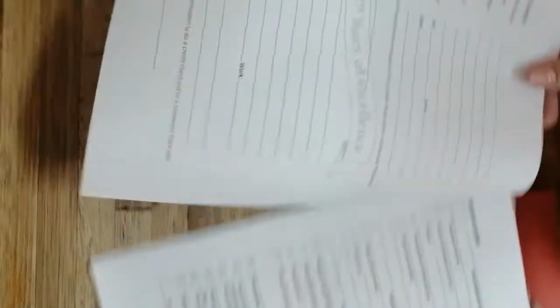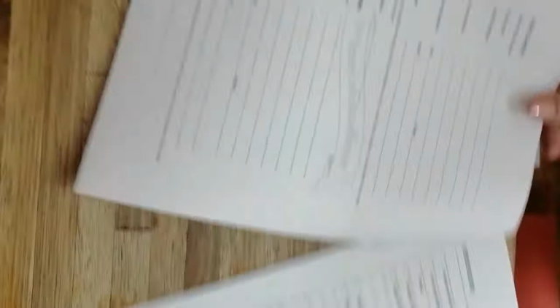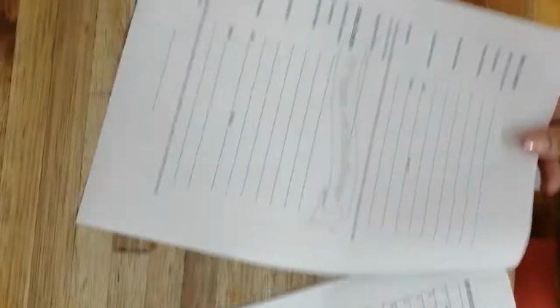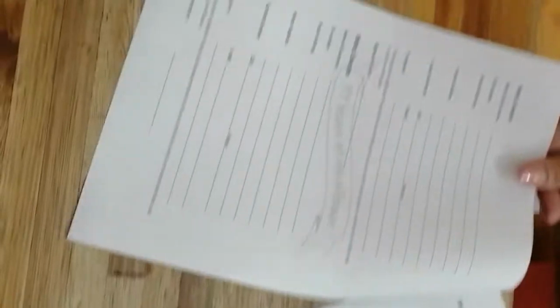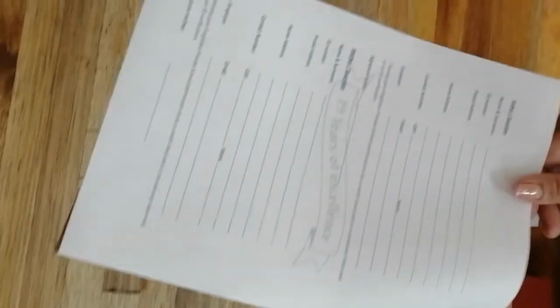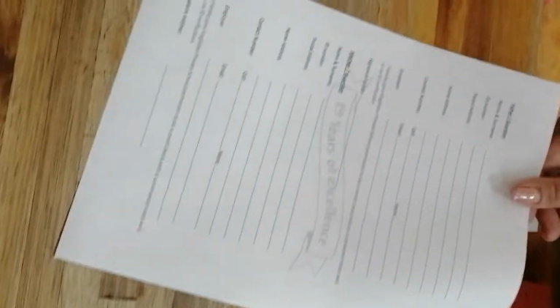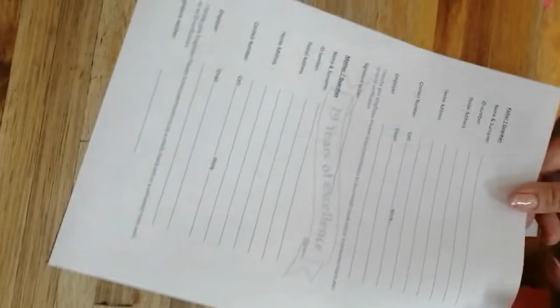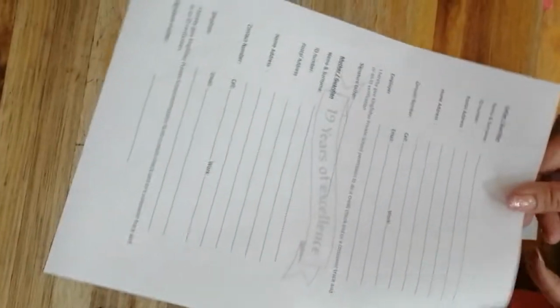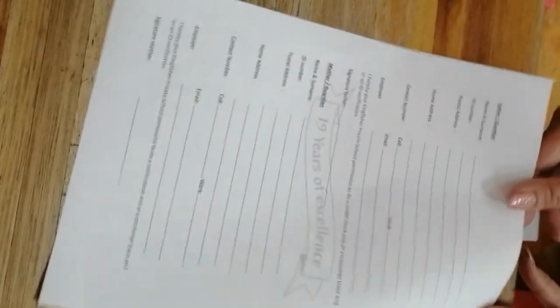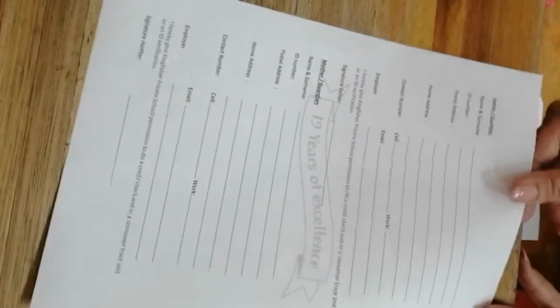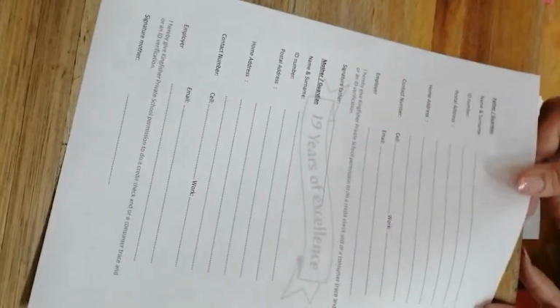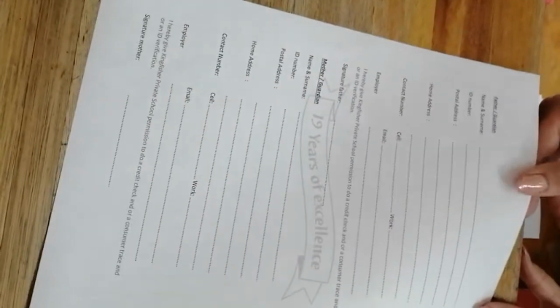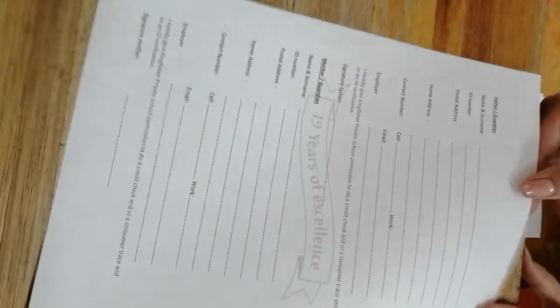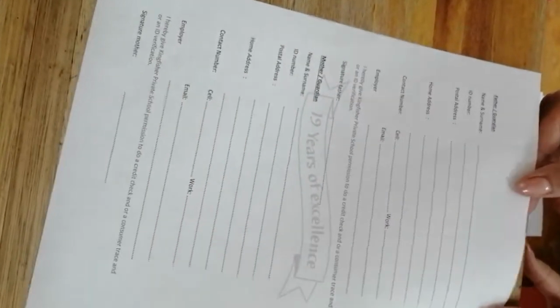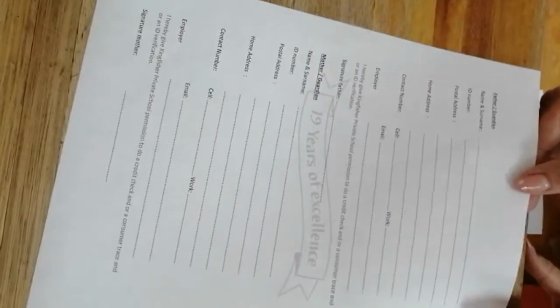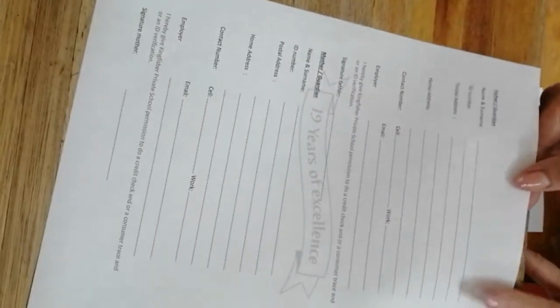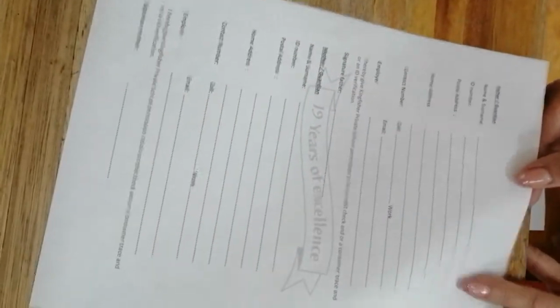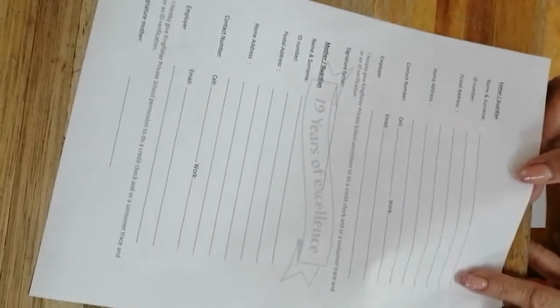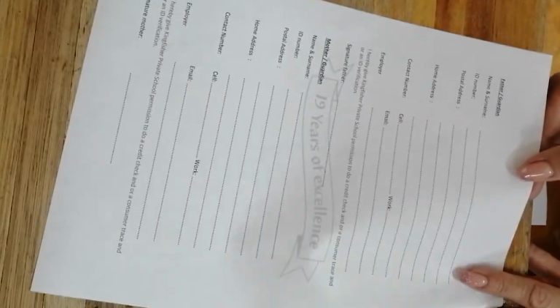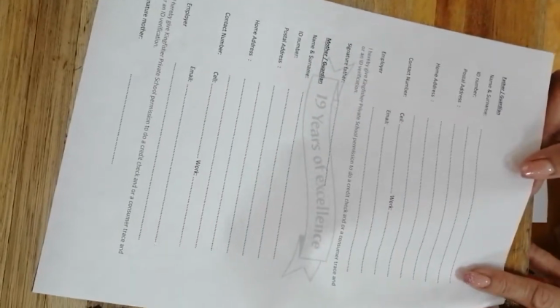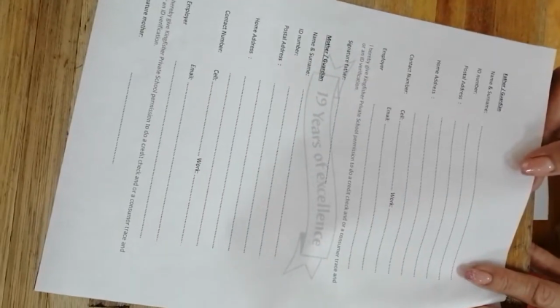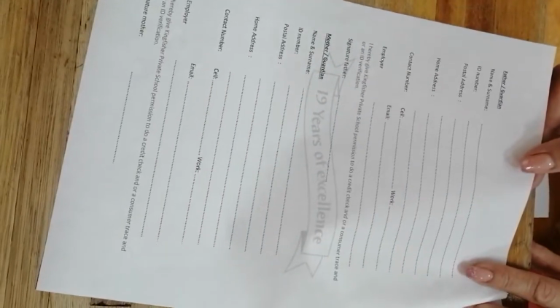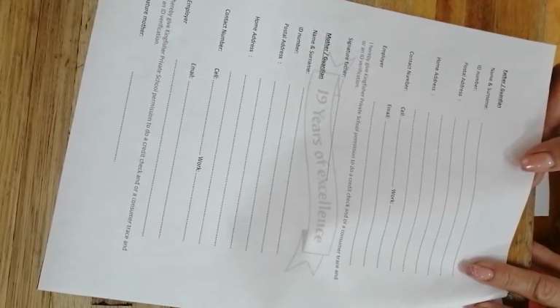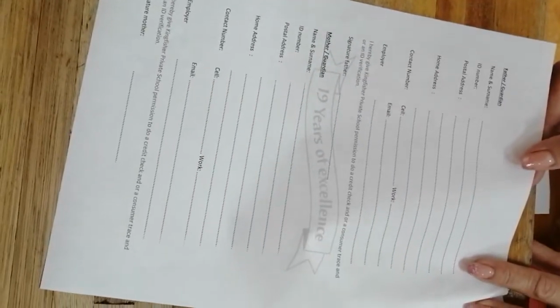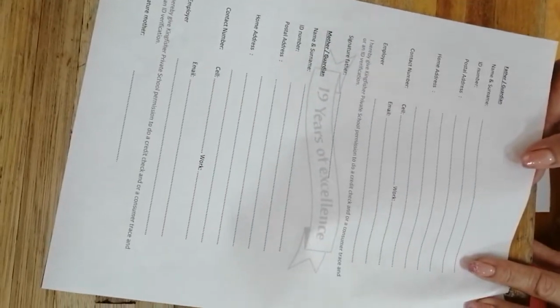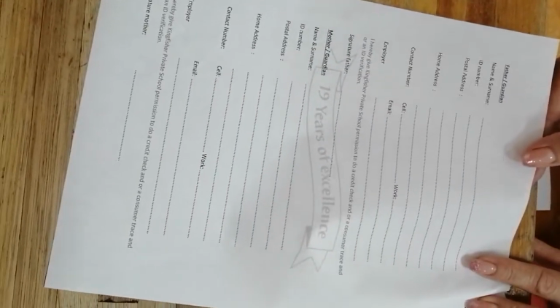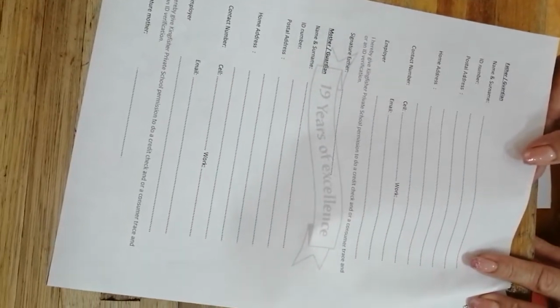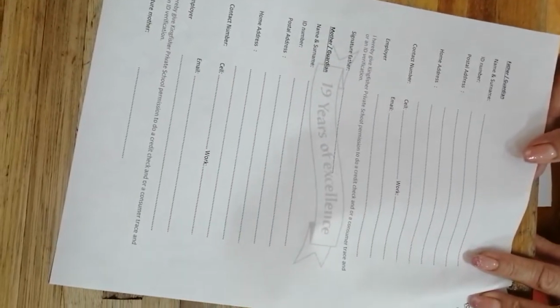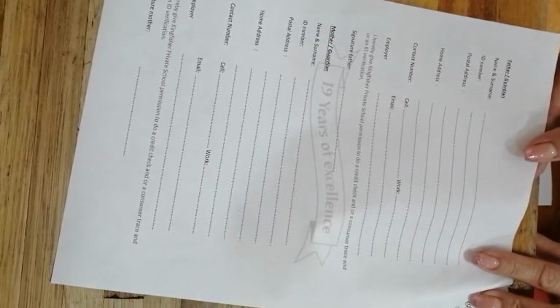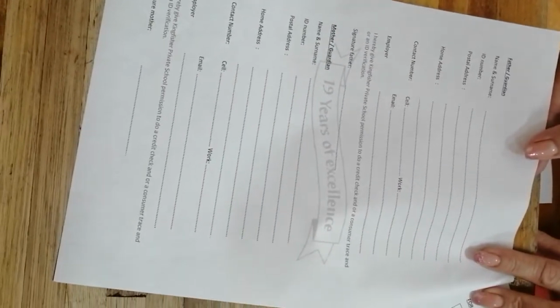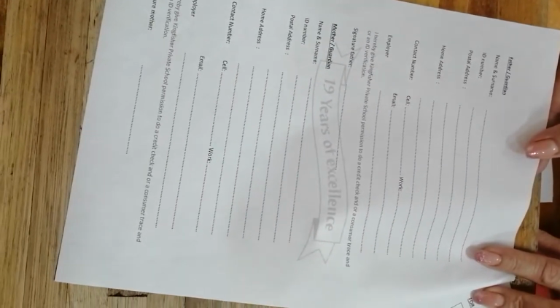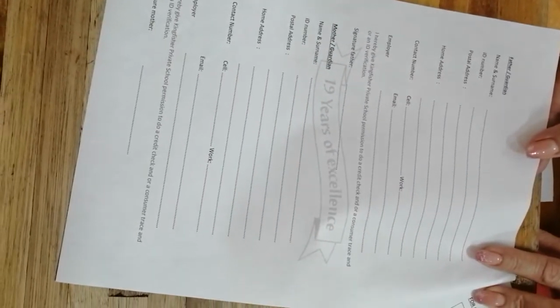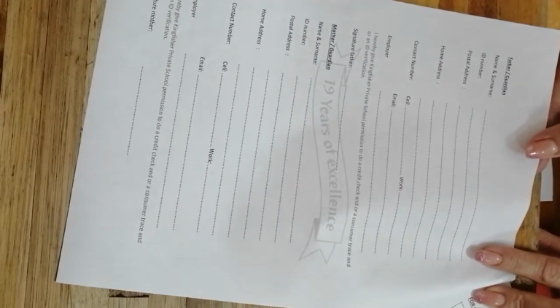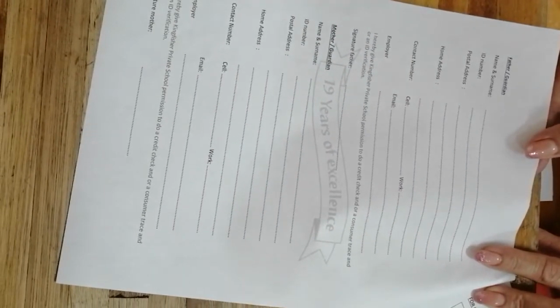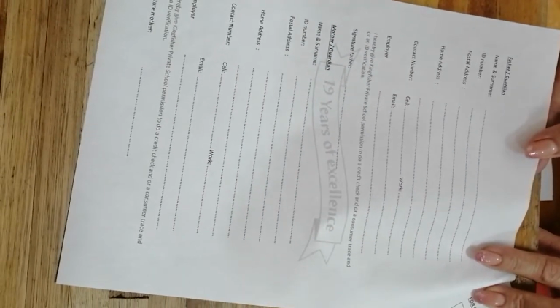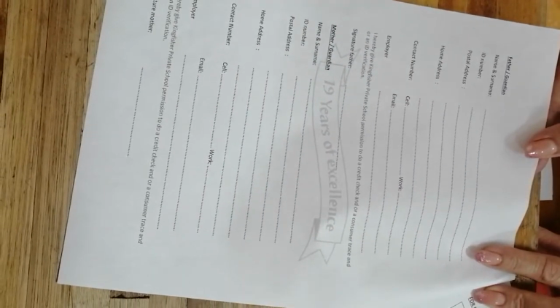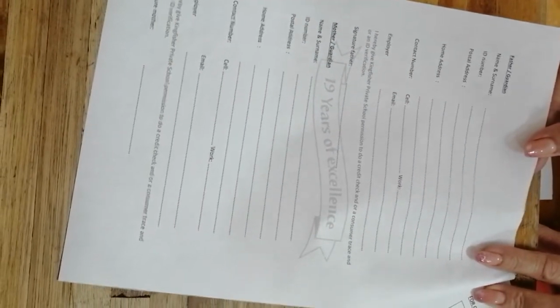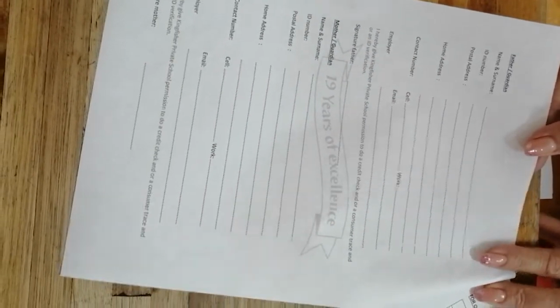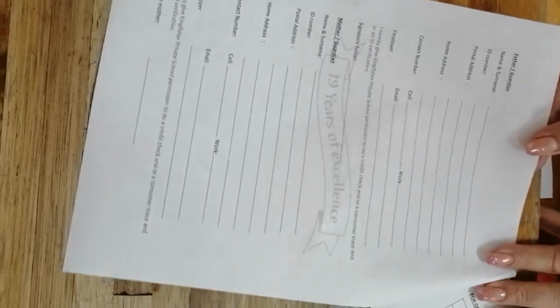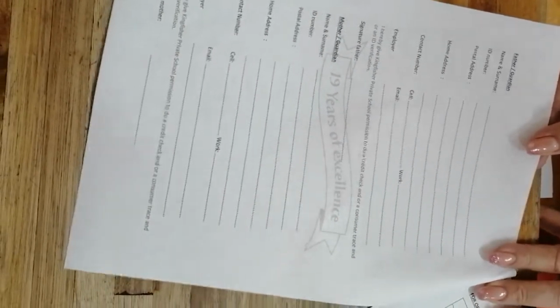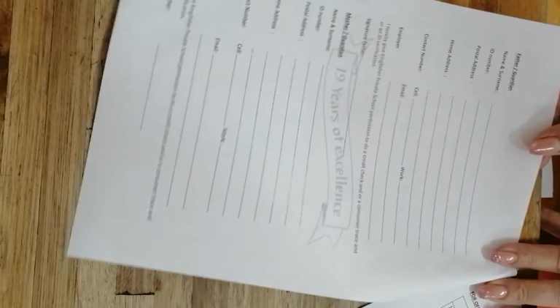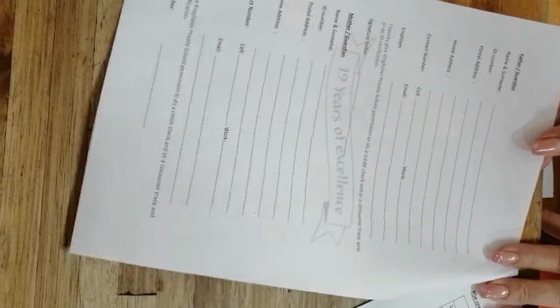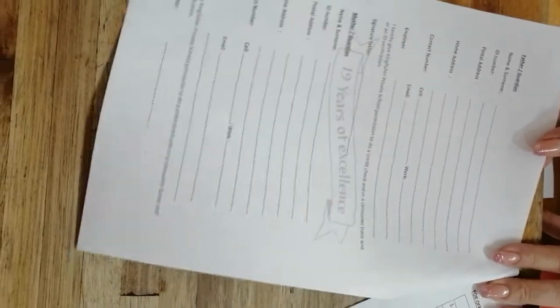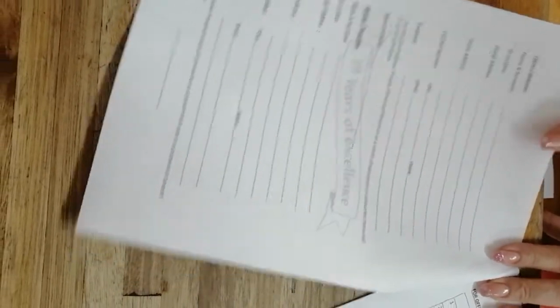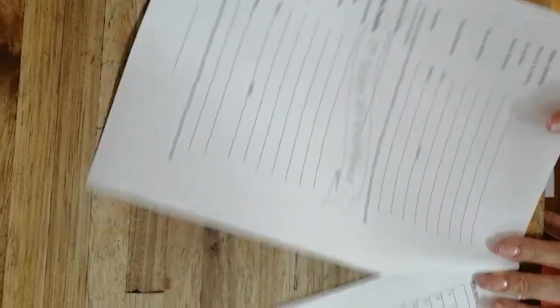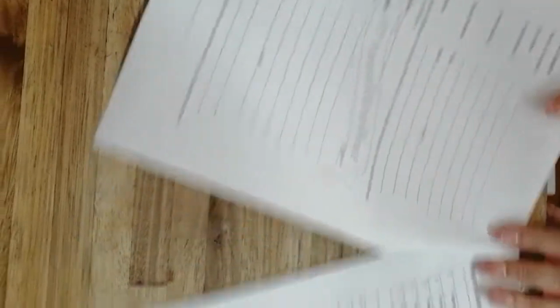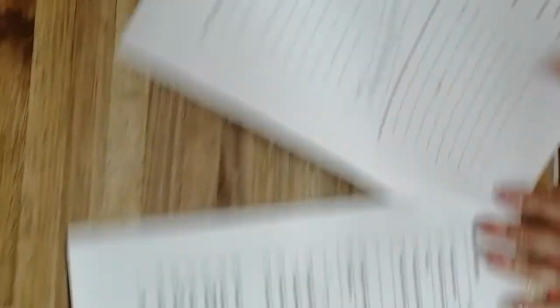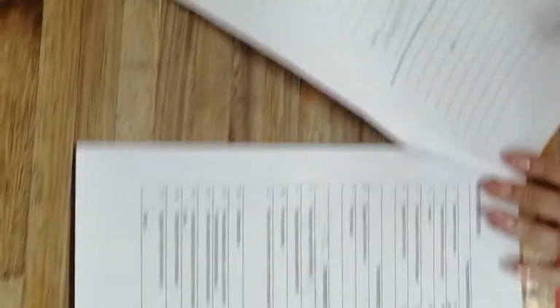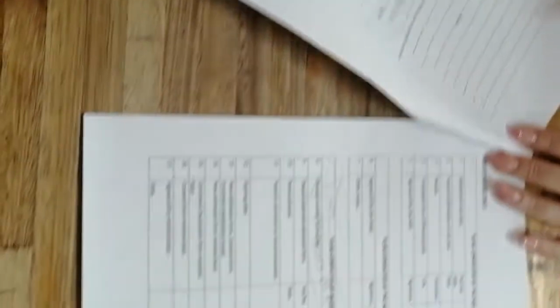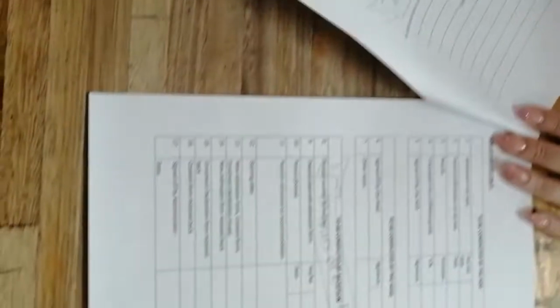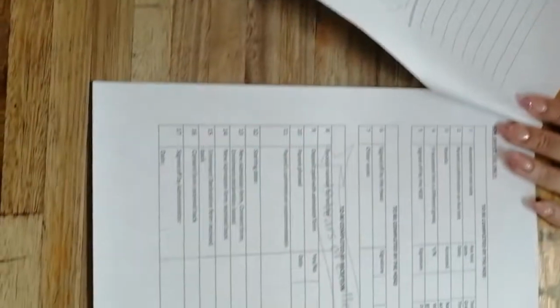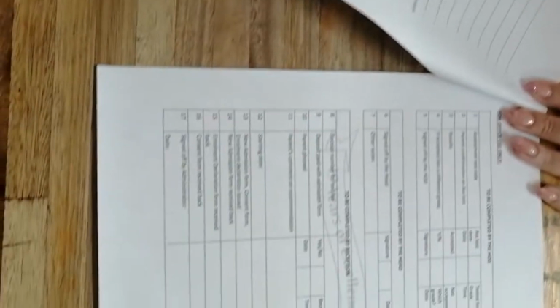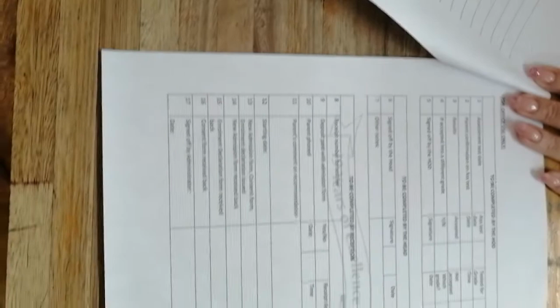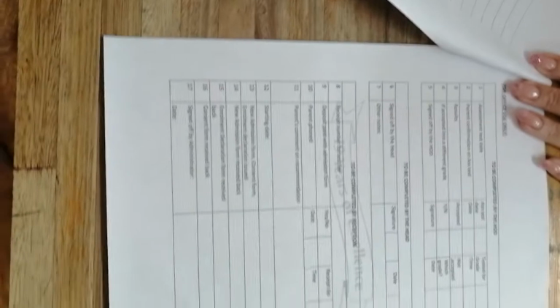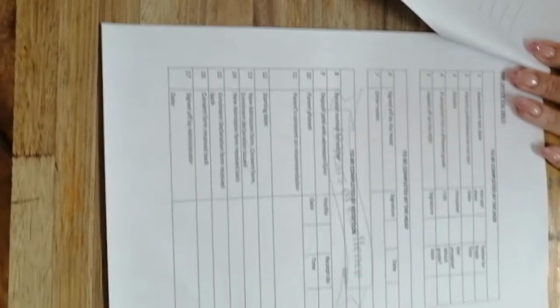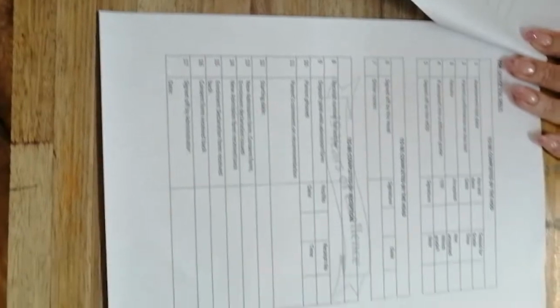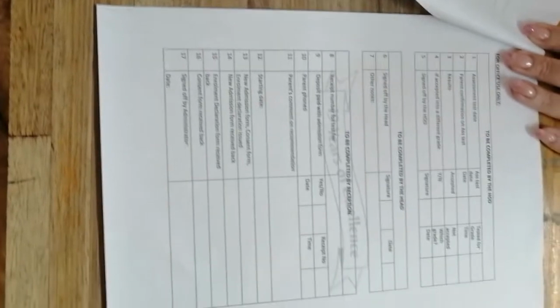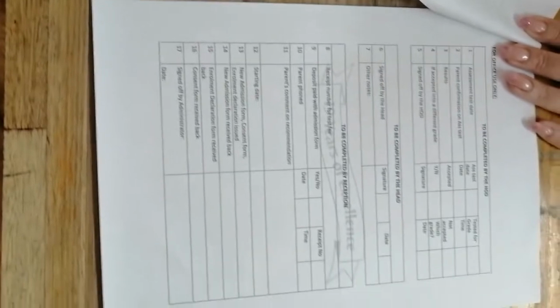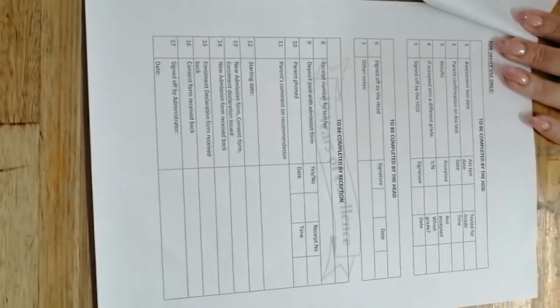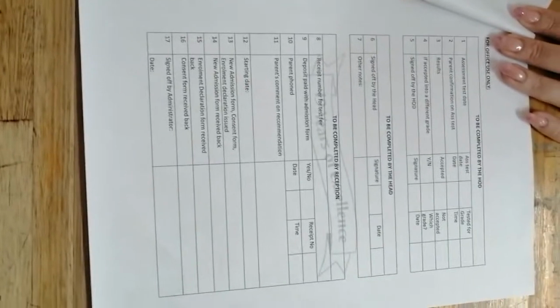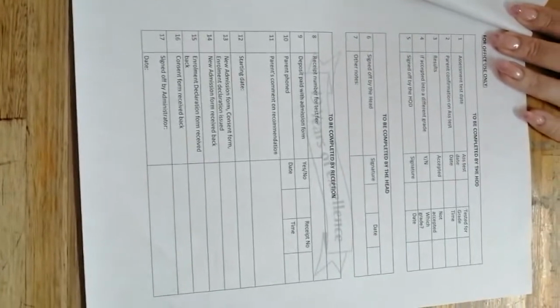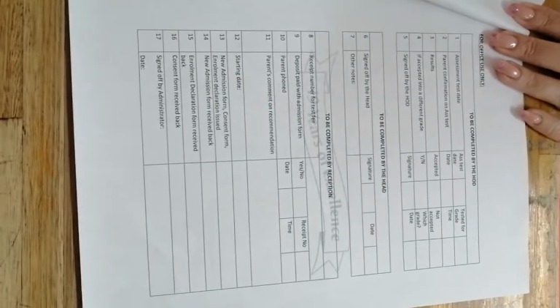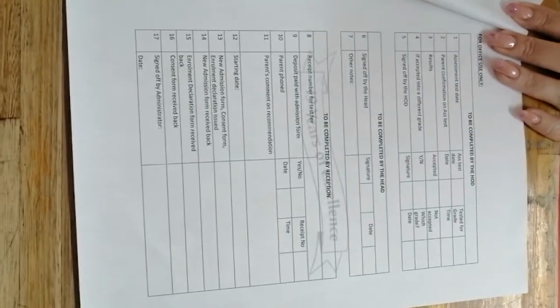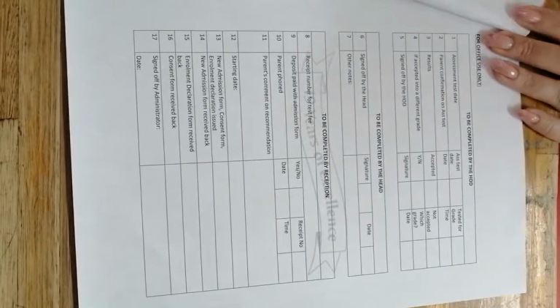The second page is the father's details and the mother's details. The third page is for office use only.